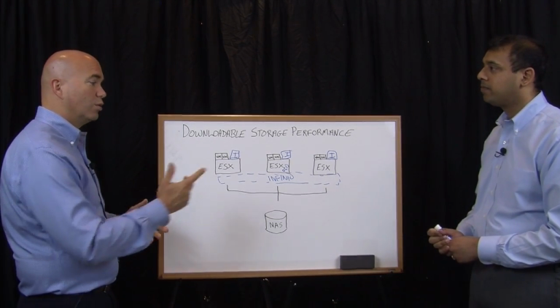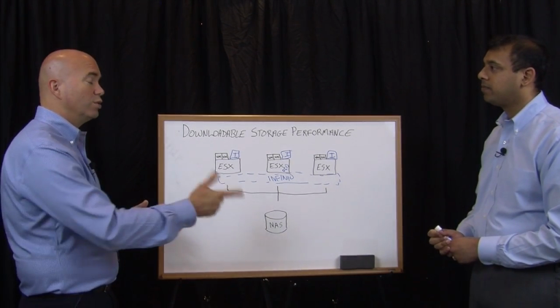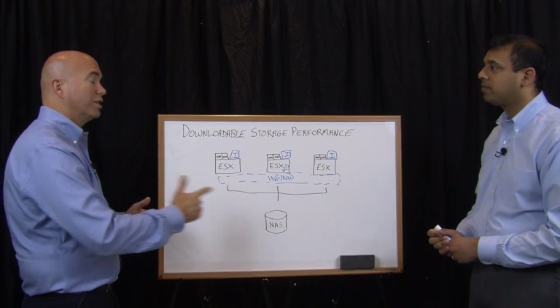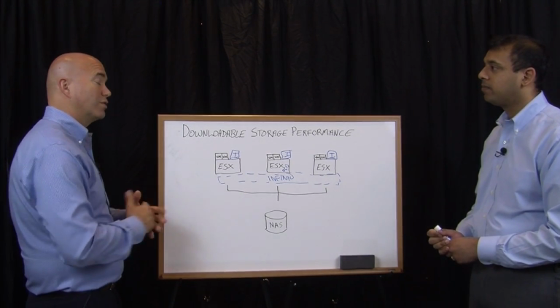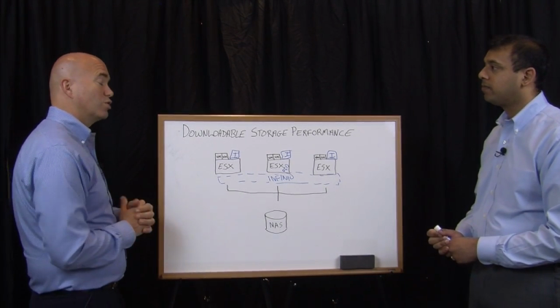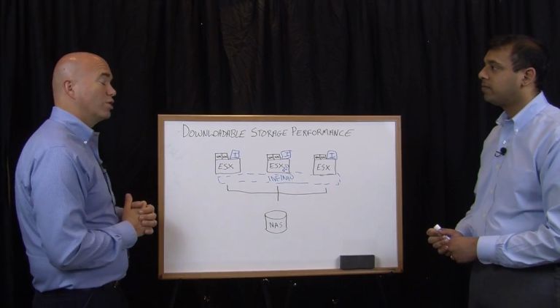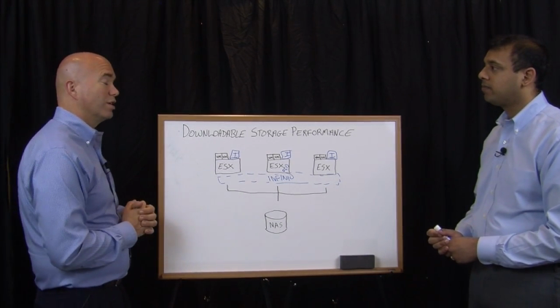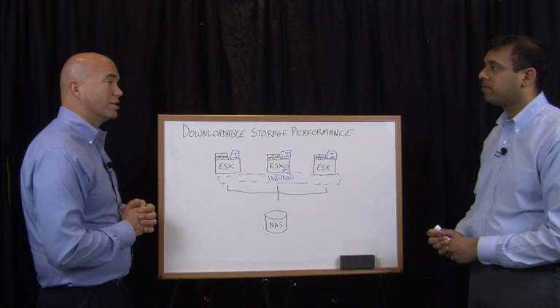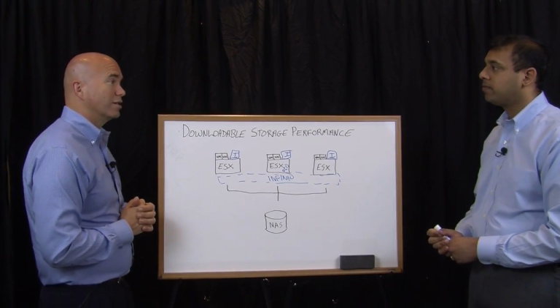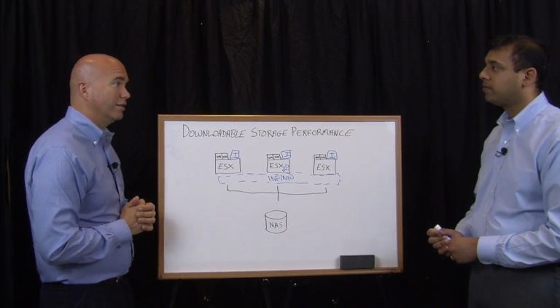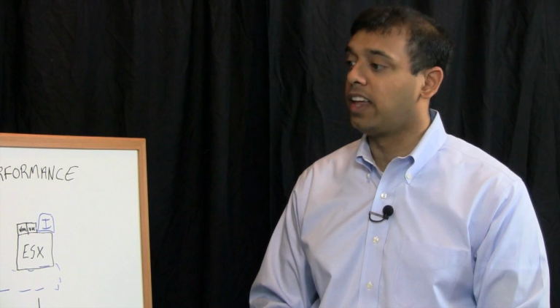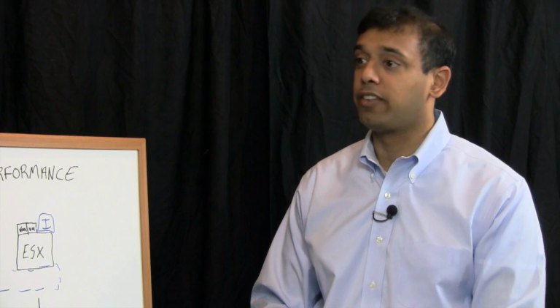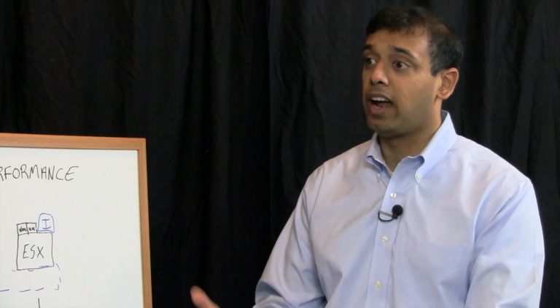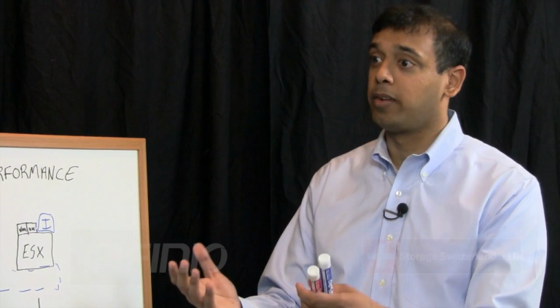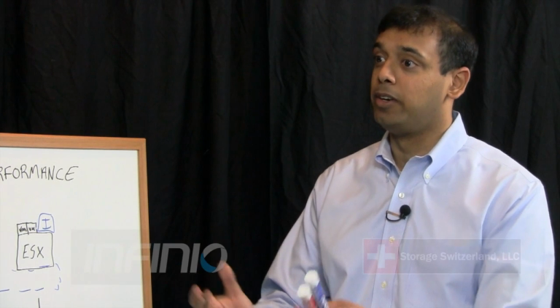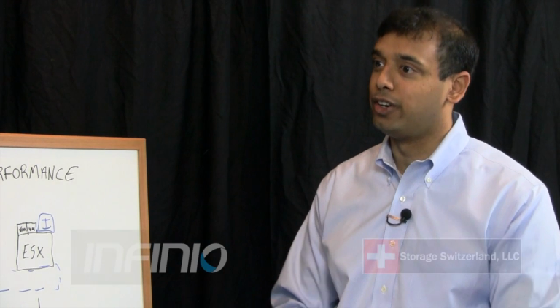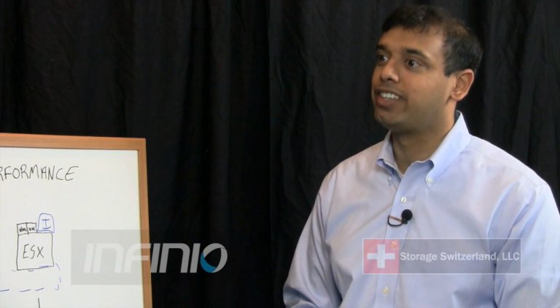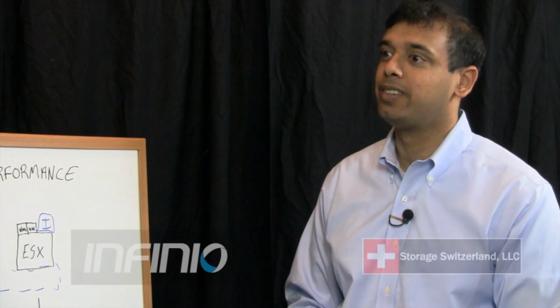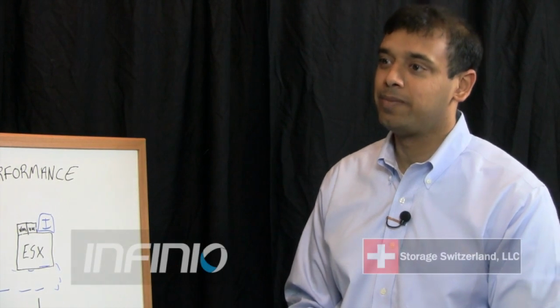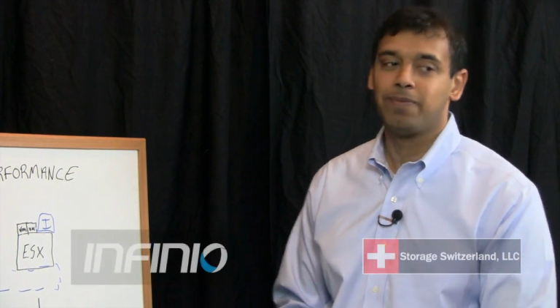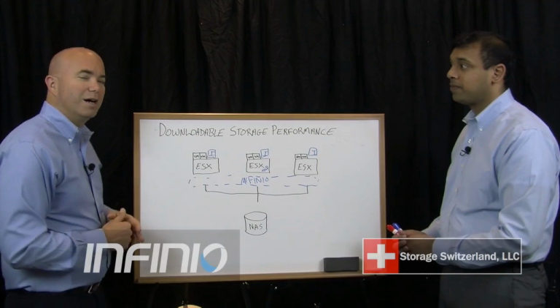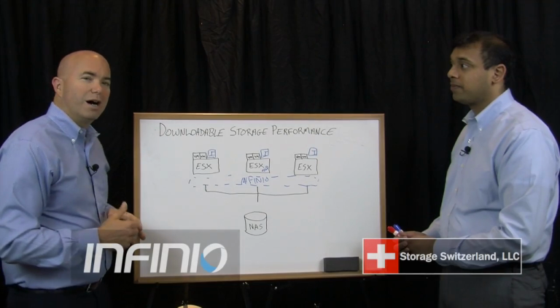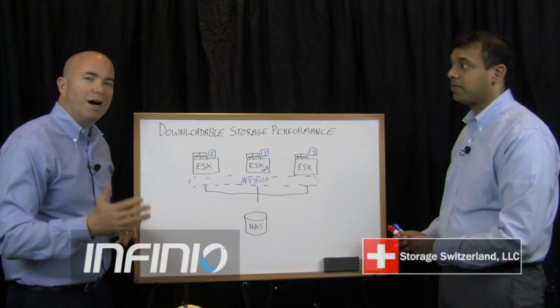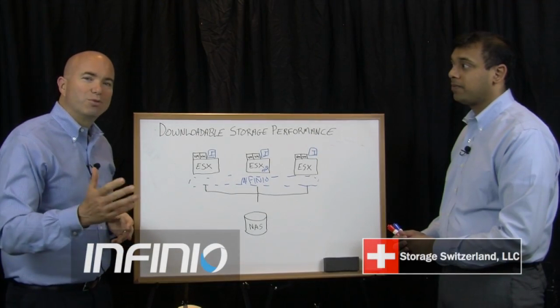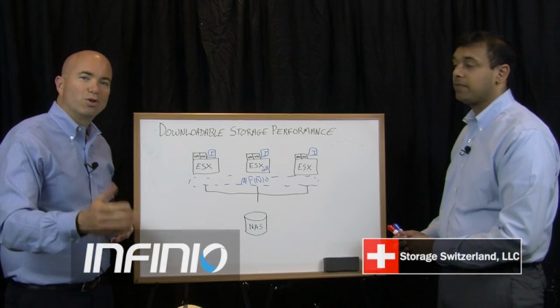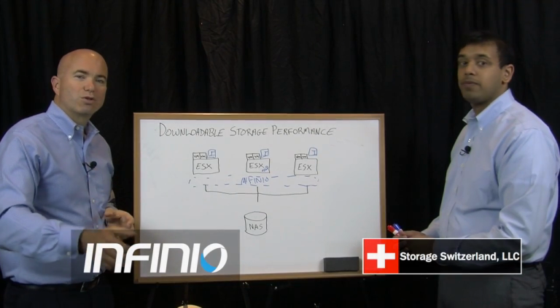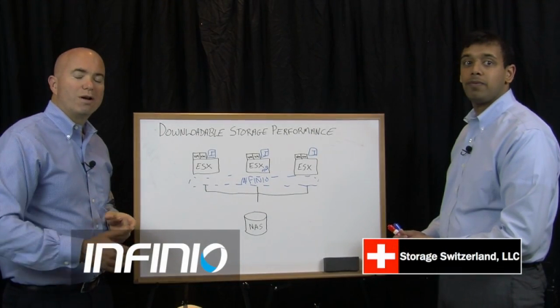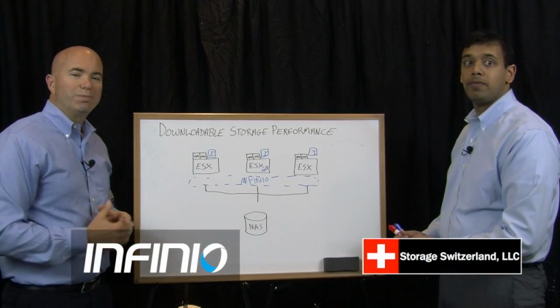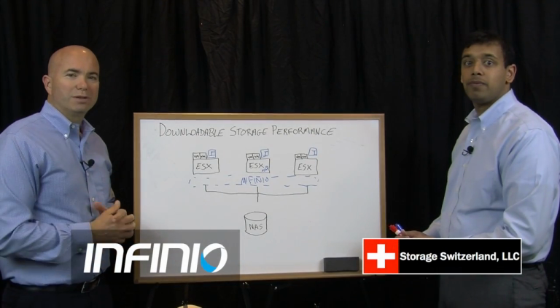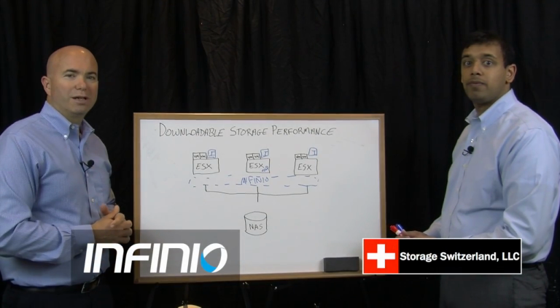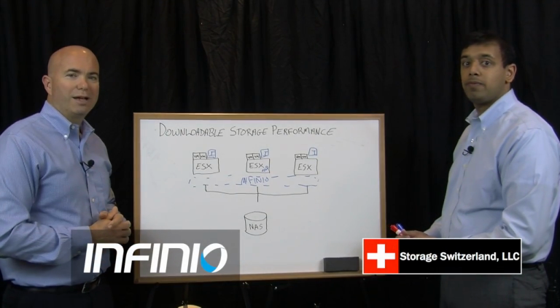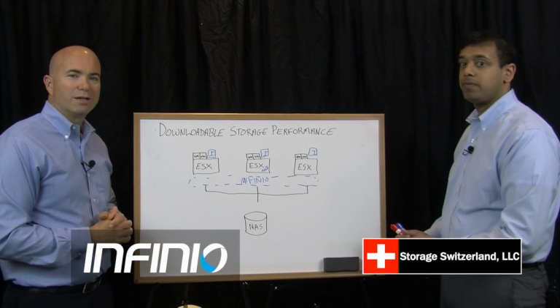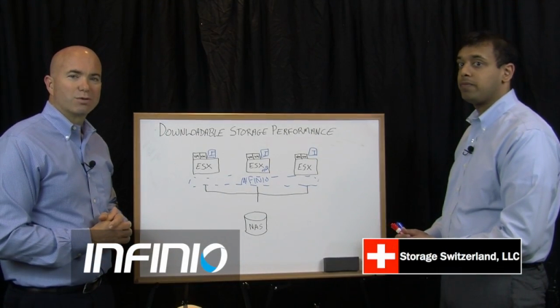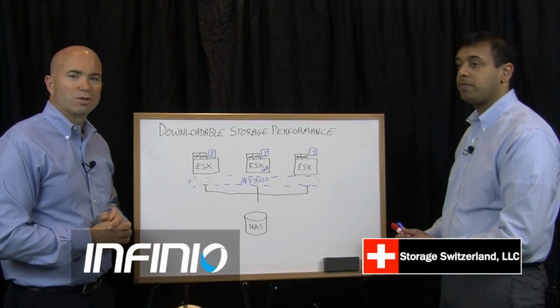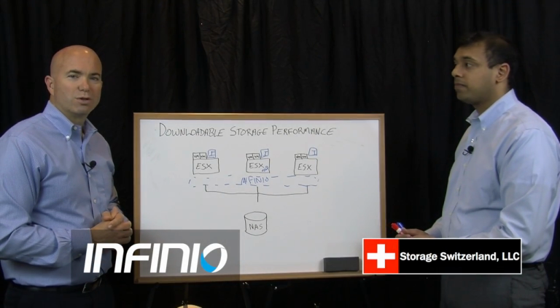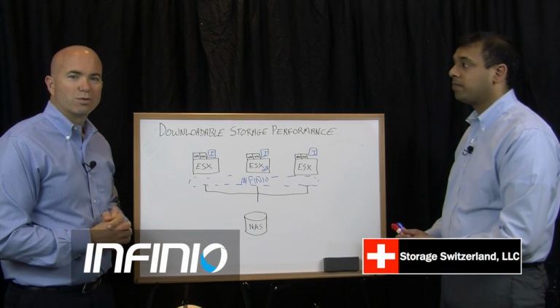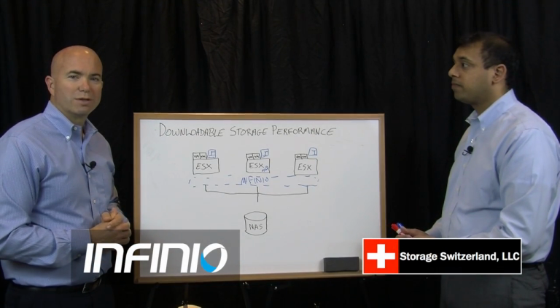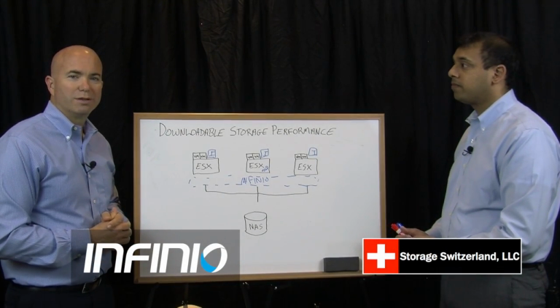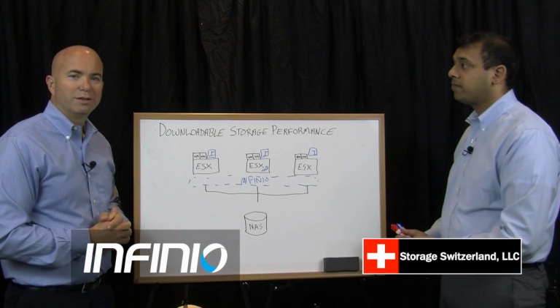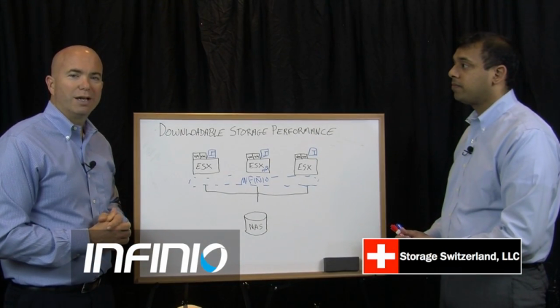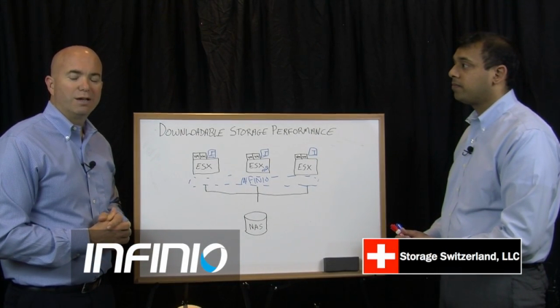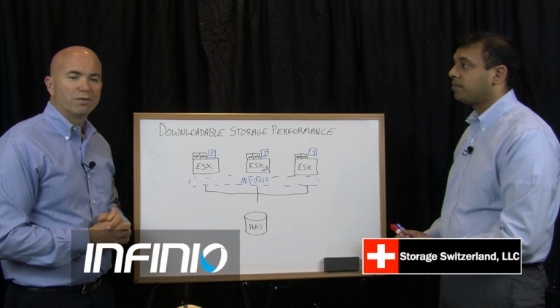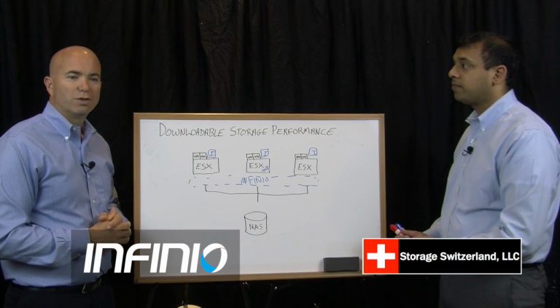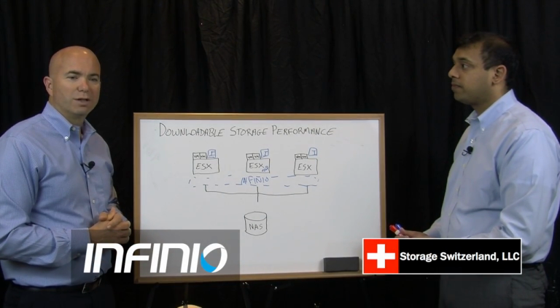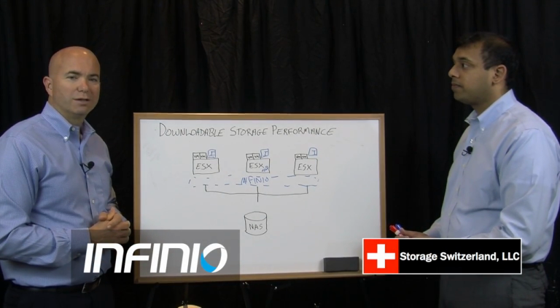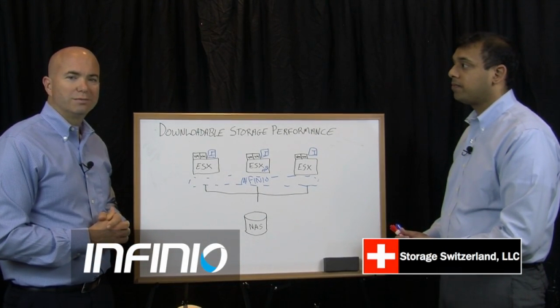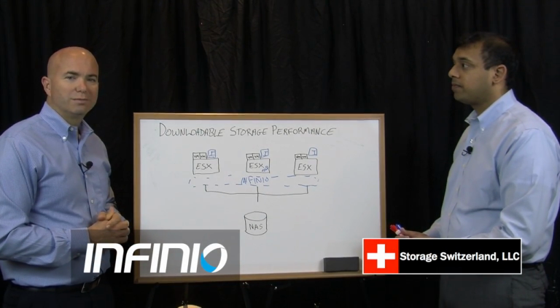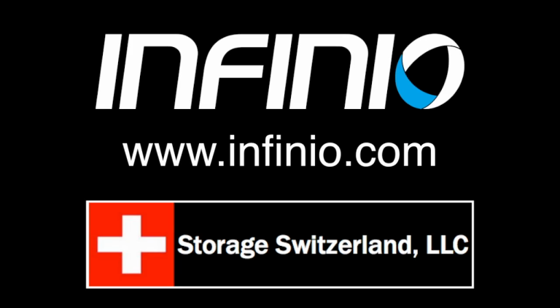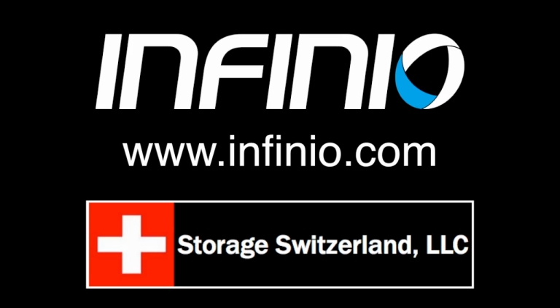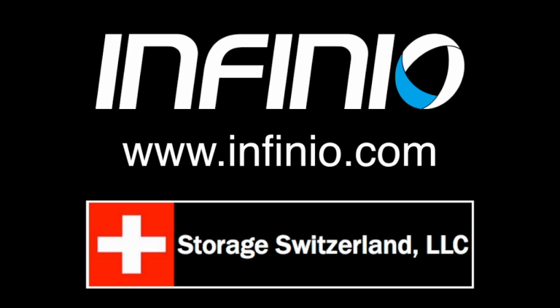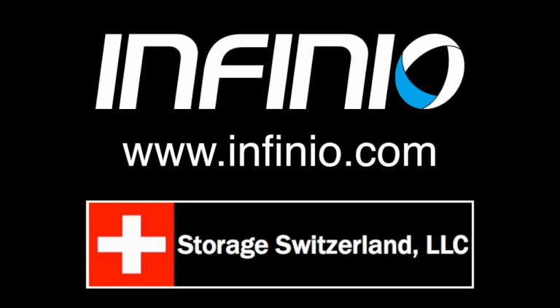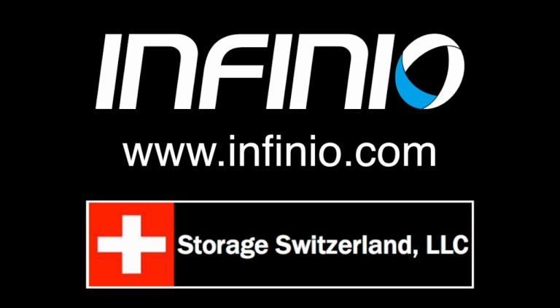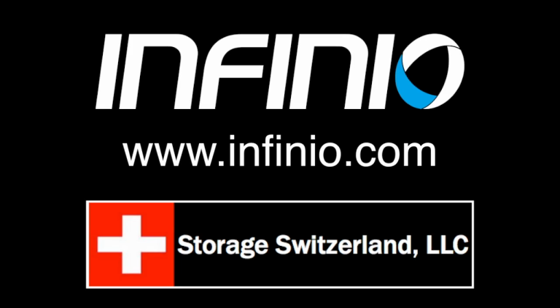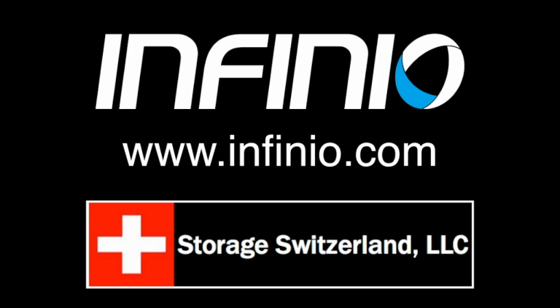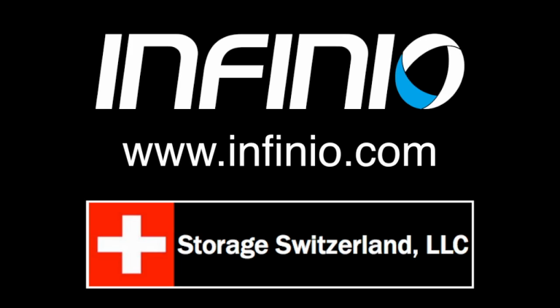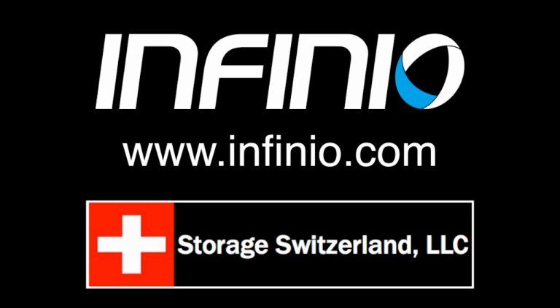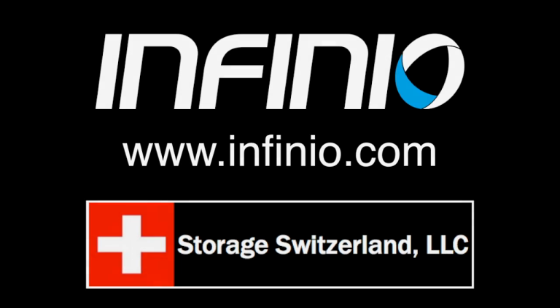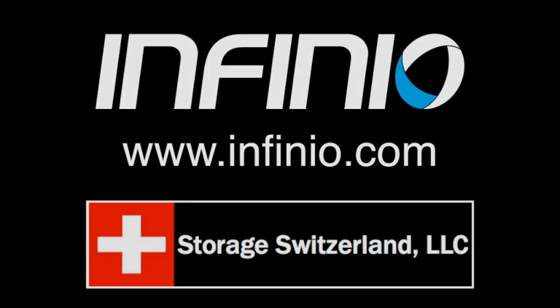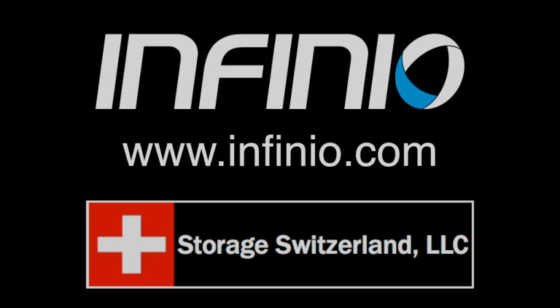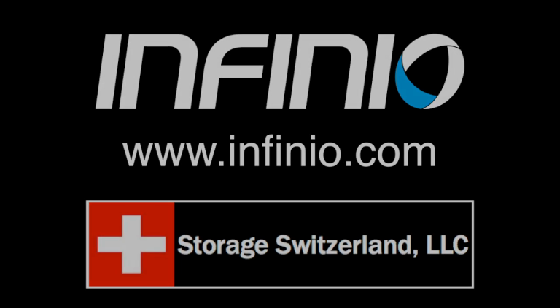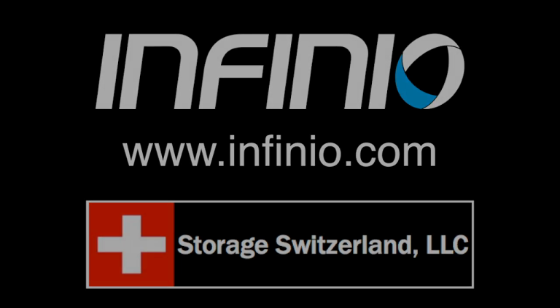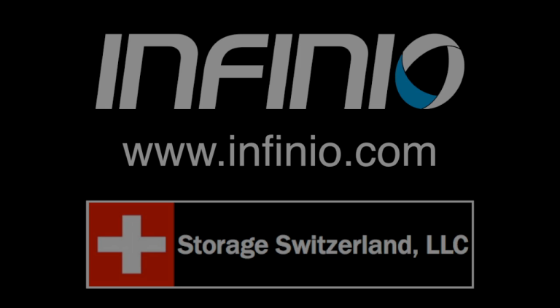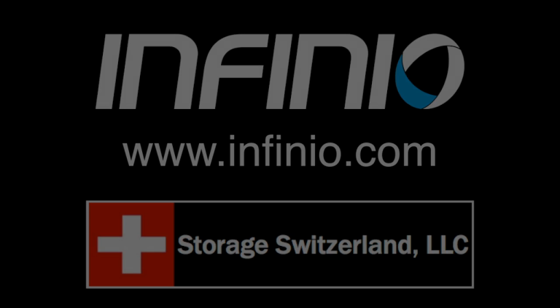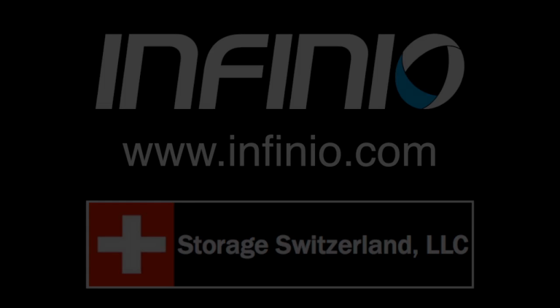Arun, thanks for joining us today. Thanks for having me, George. I'm George Crump, Lead Analyst with Storage Switzerland. Thank you for tuning in. Bye.